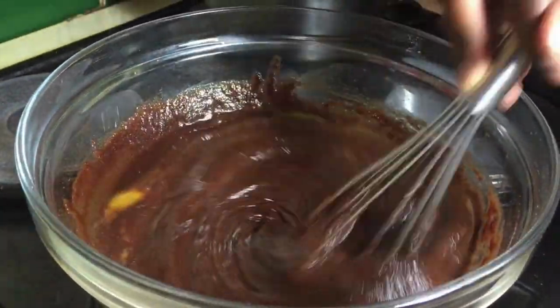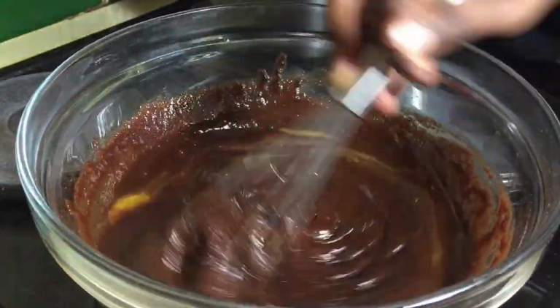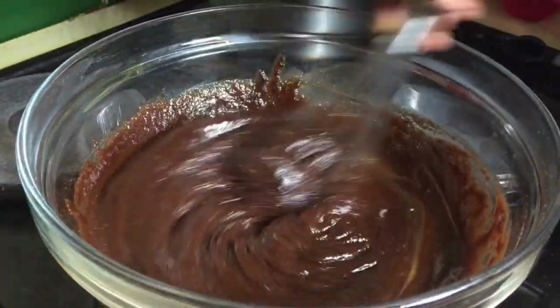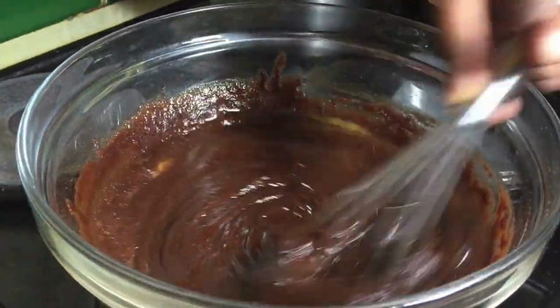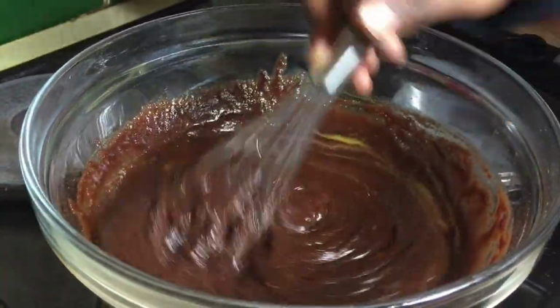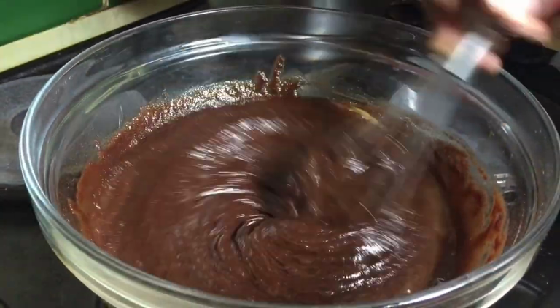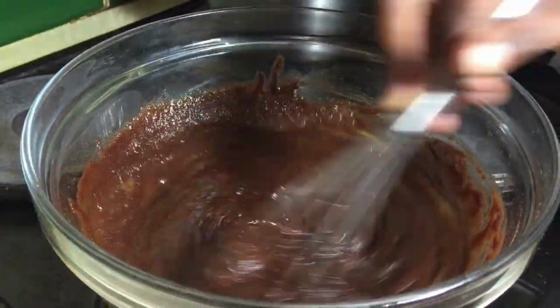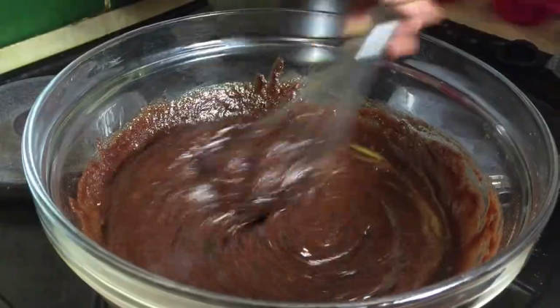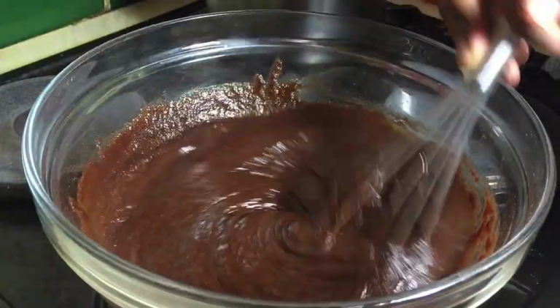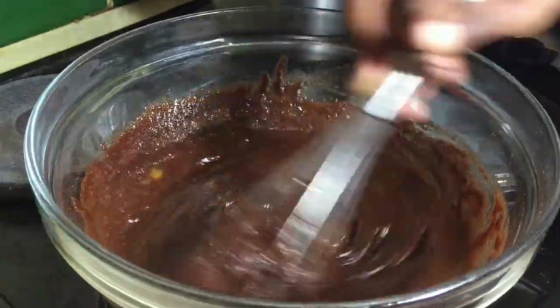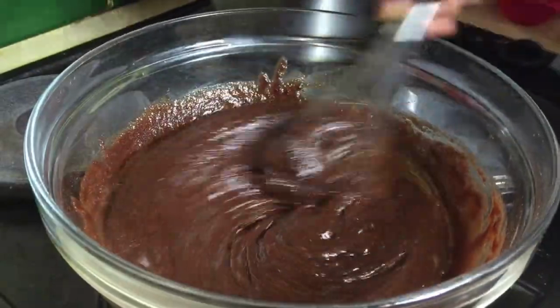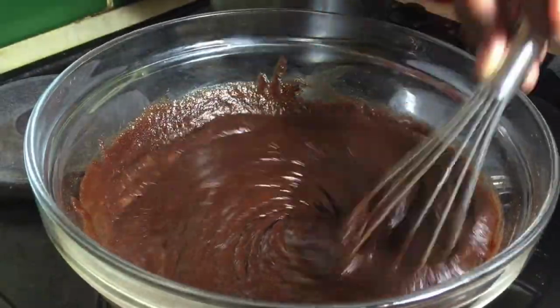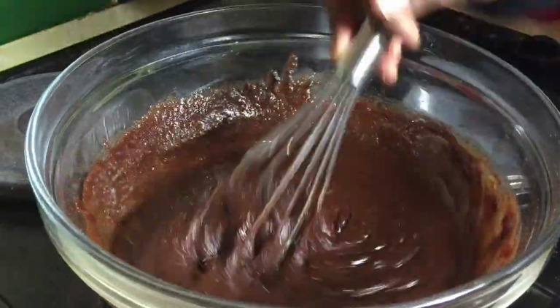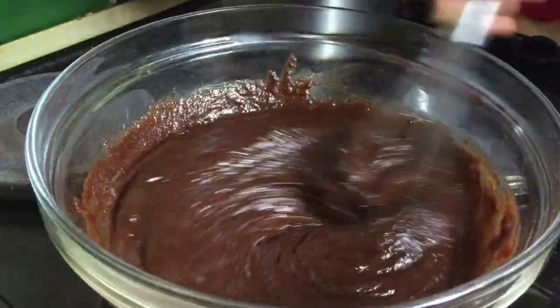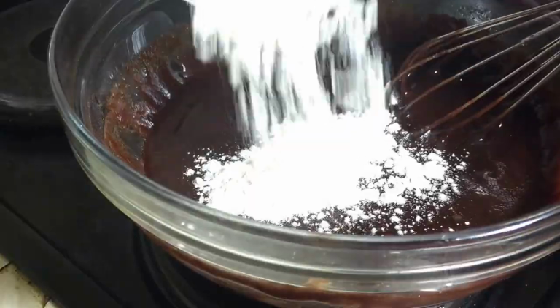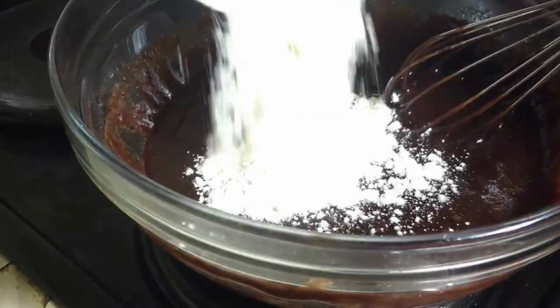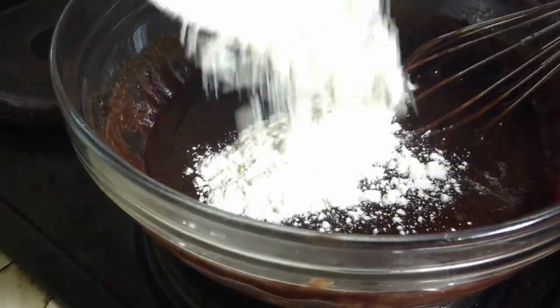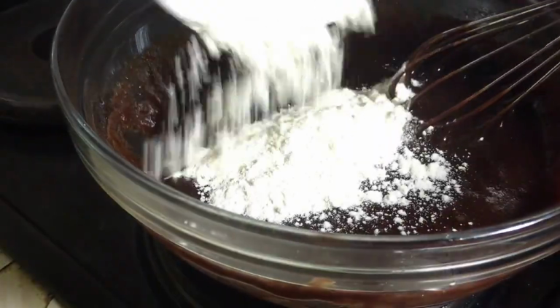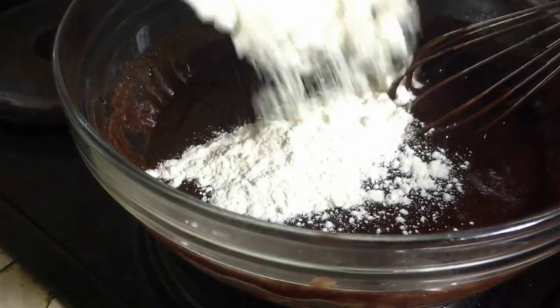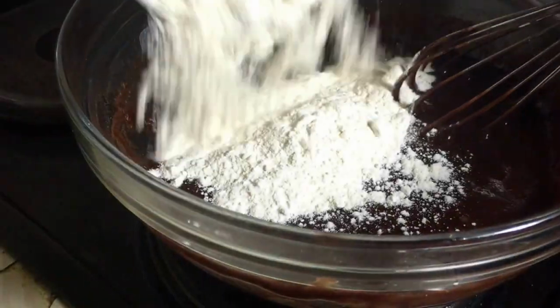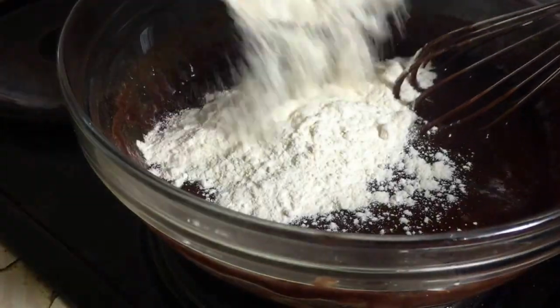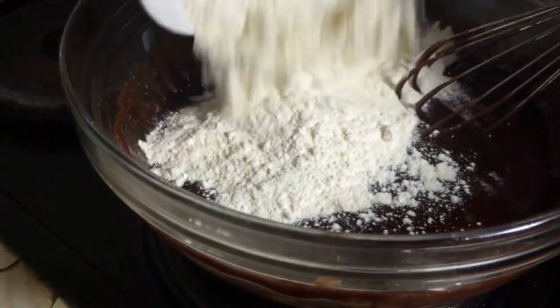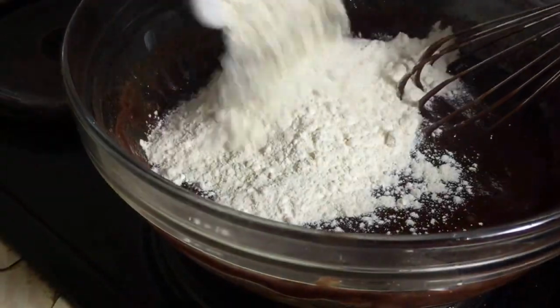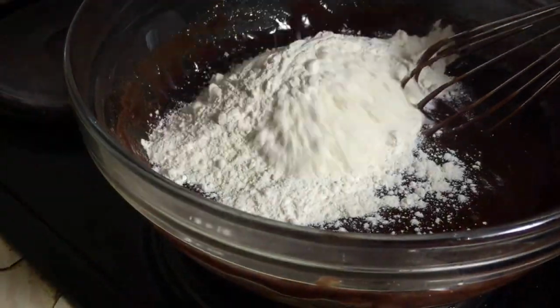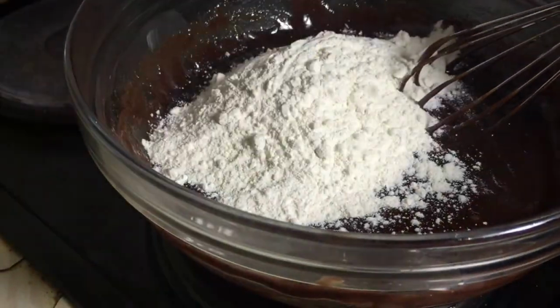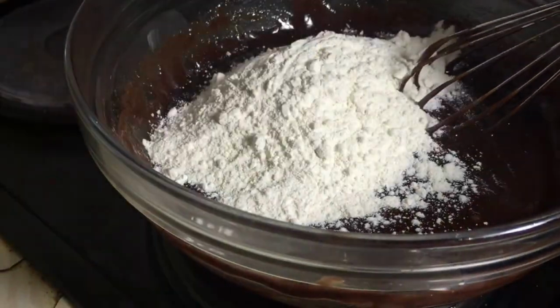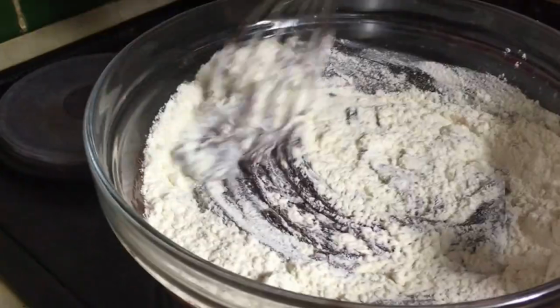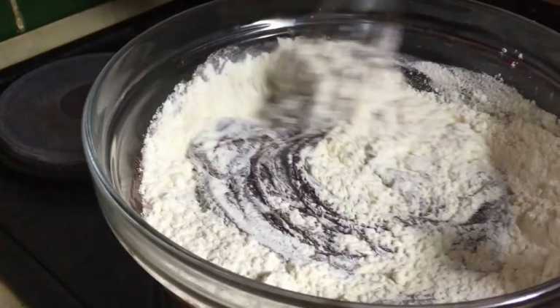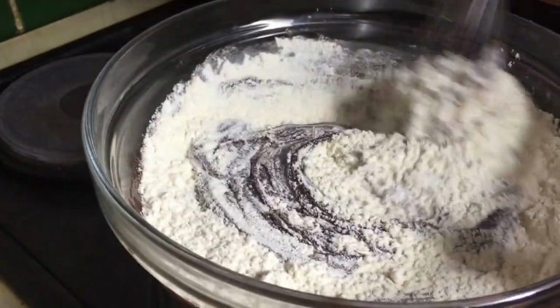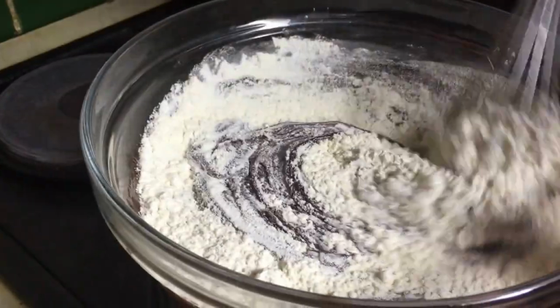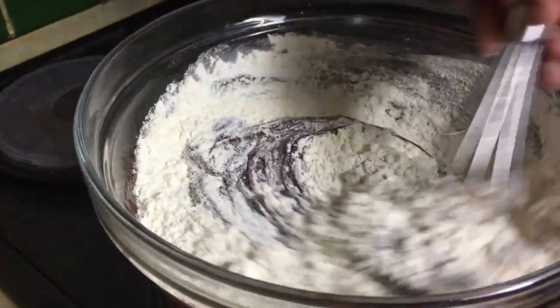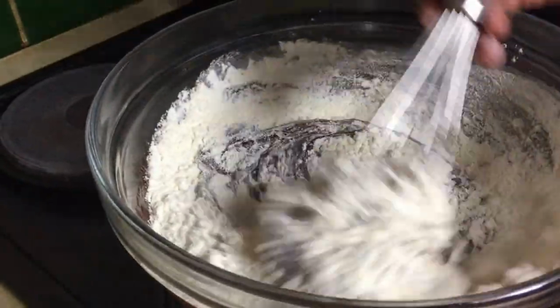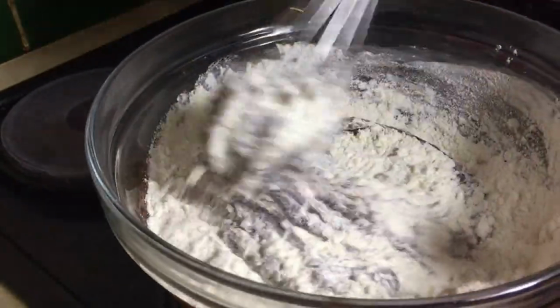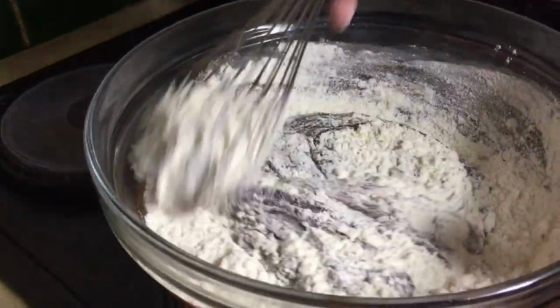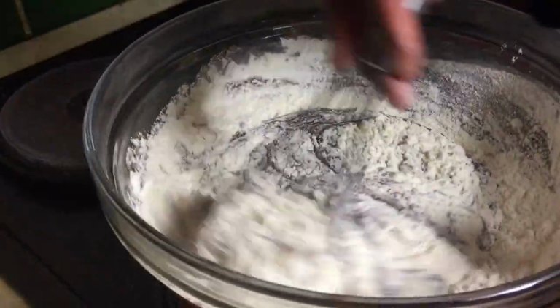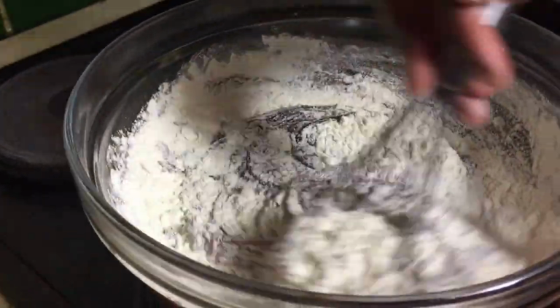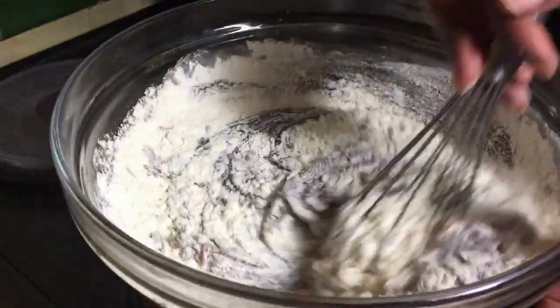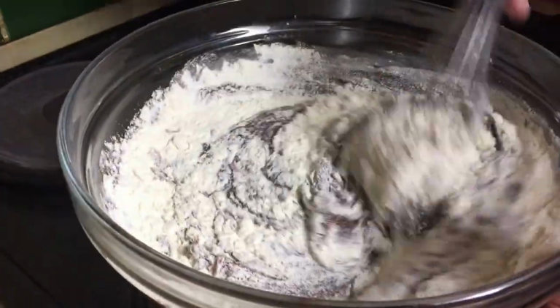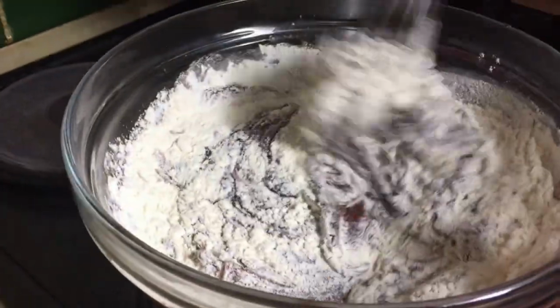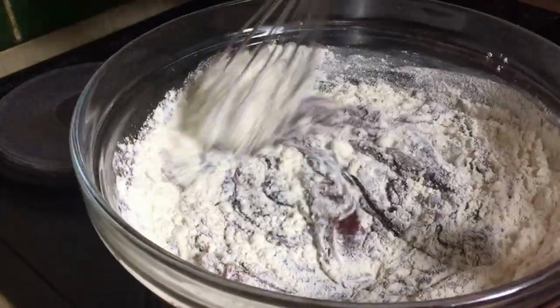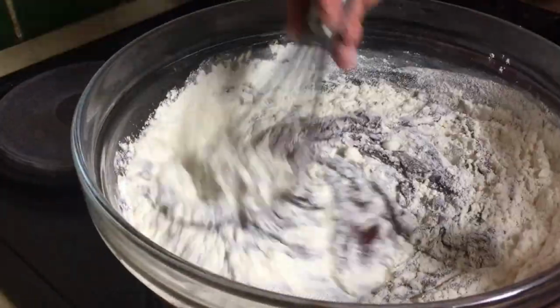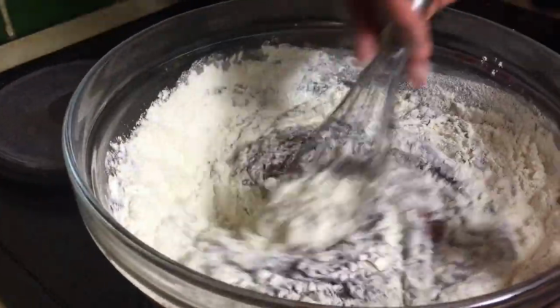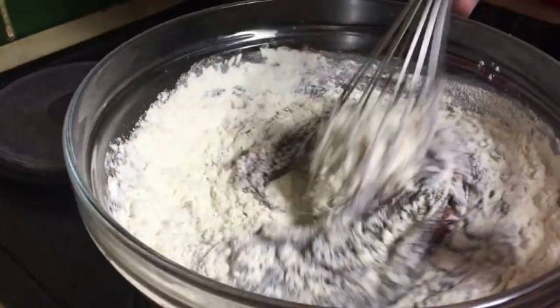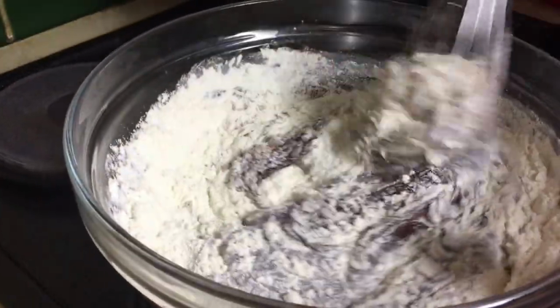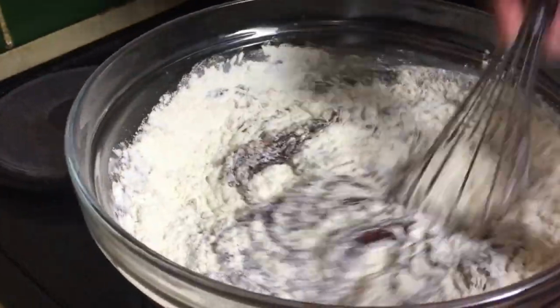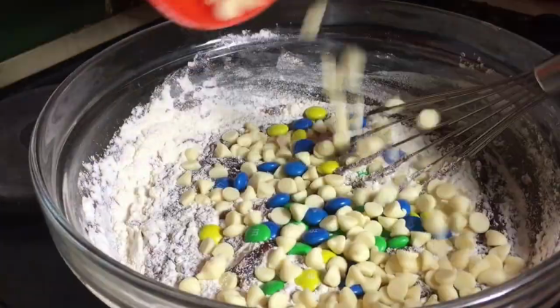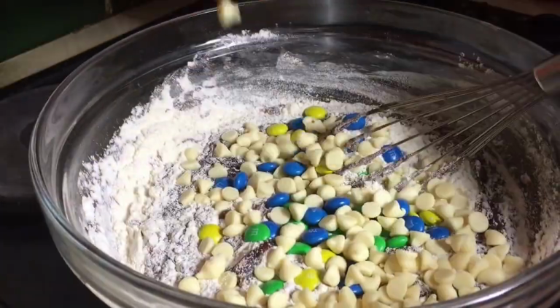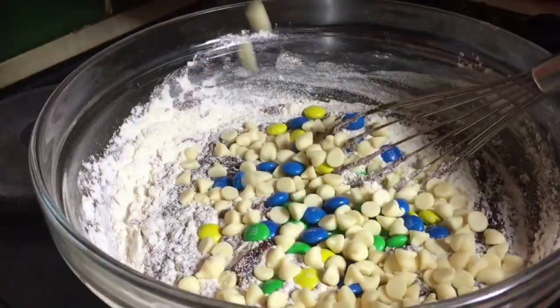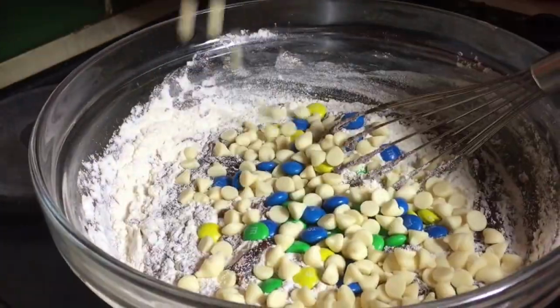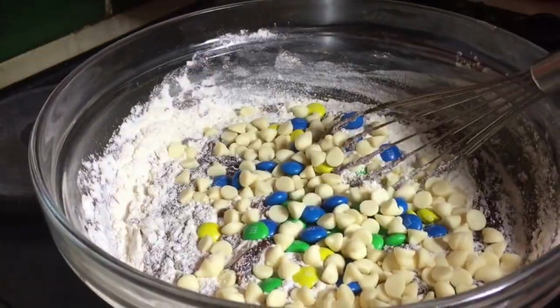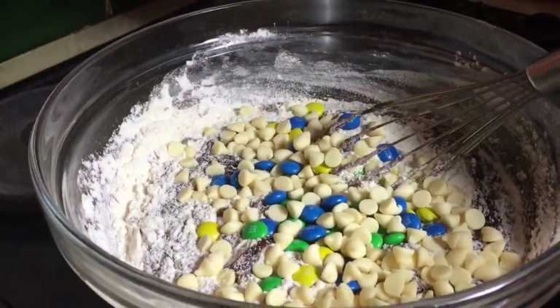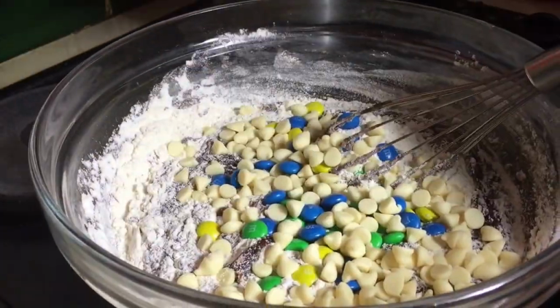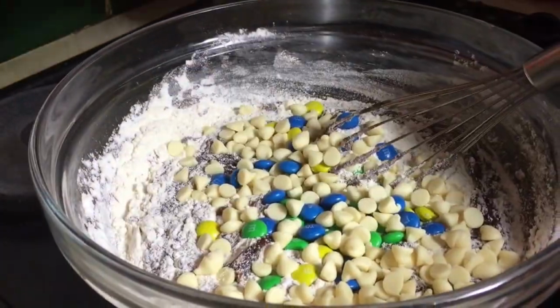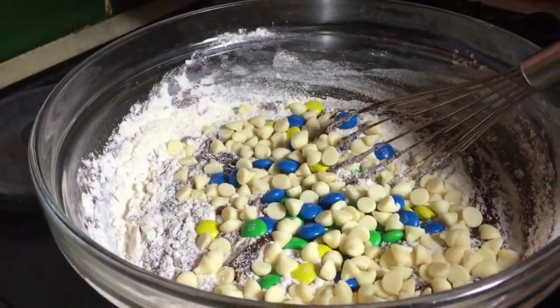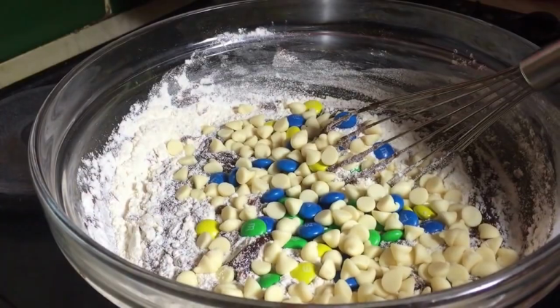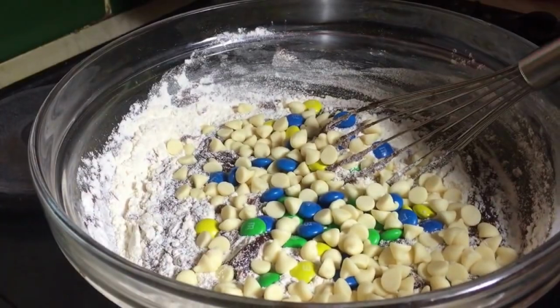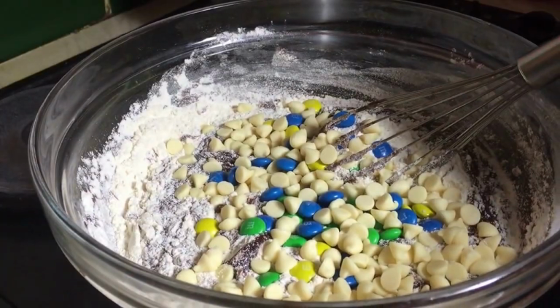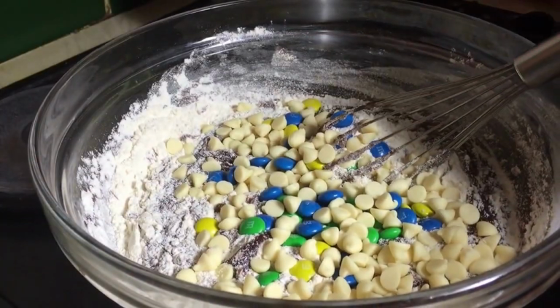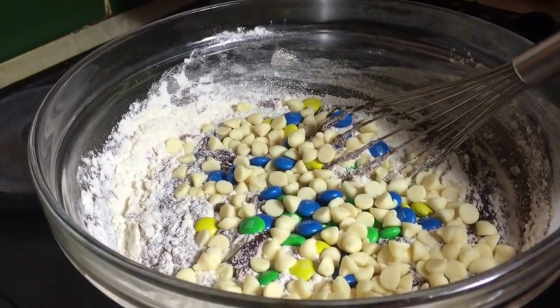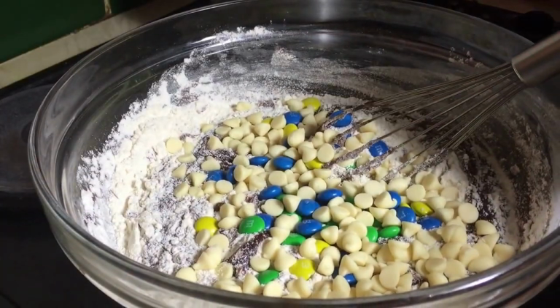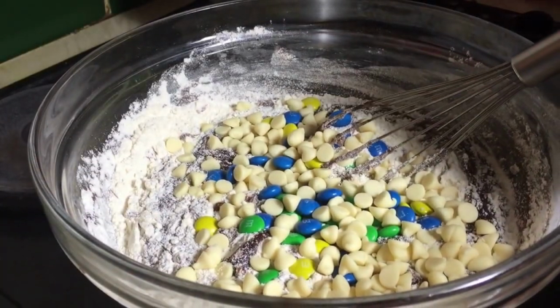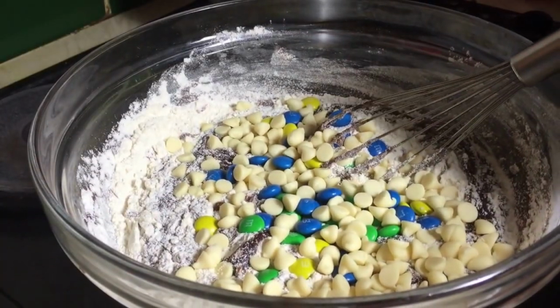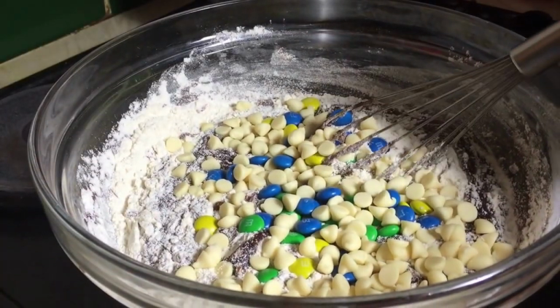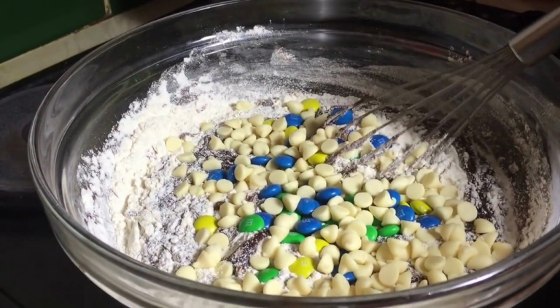When you finish doing this, add in your flour, mix a little bit, and then add in your chocolate chips and mix in the rest.